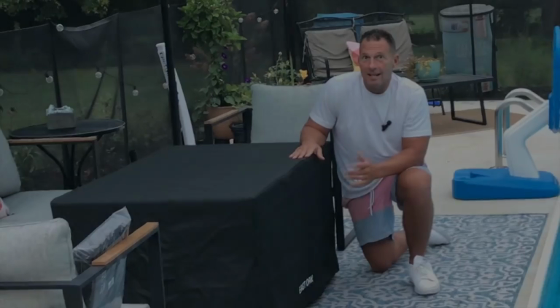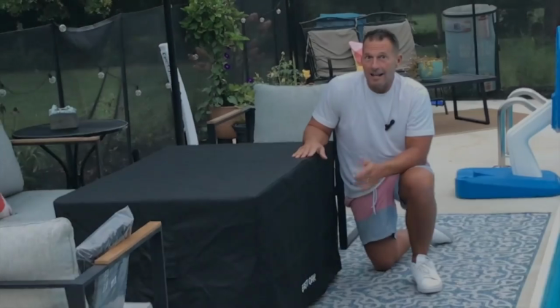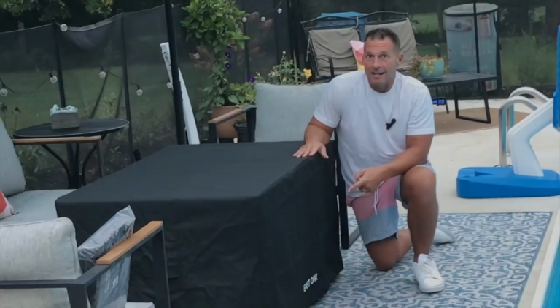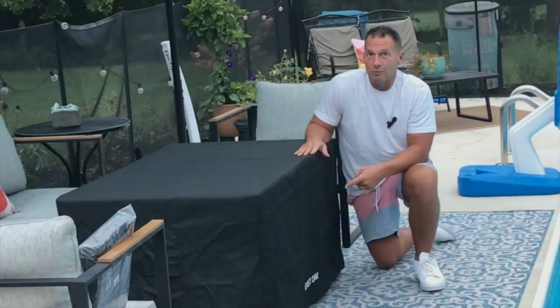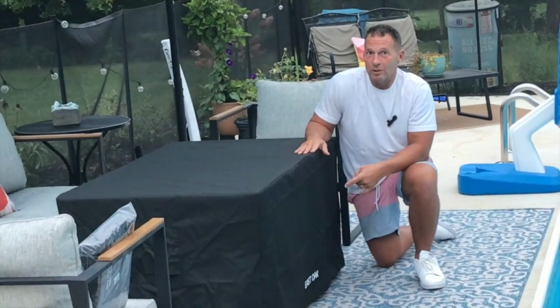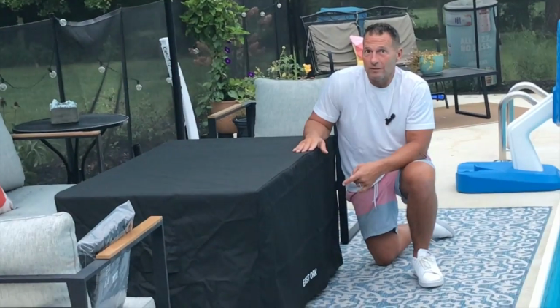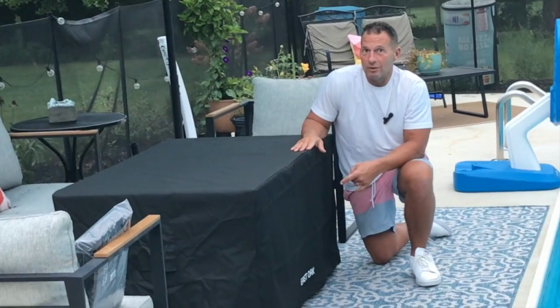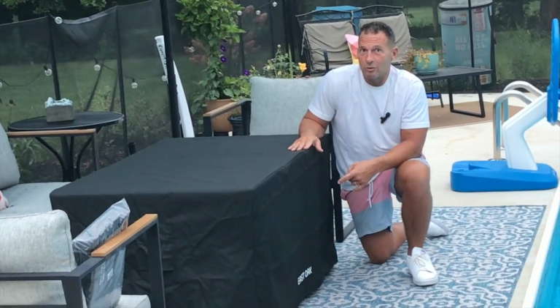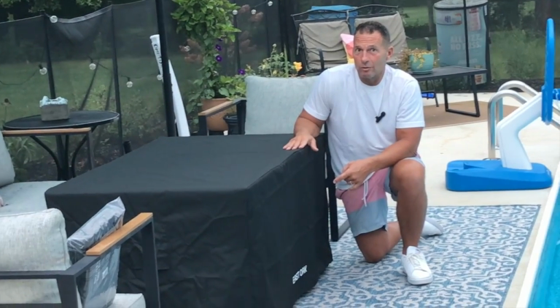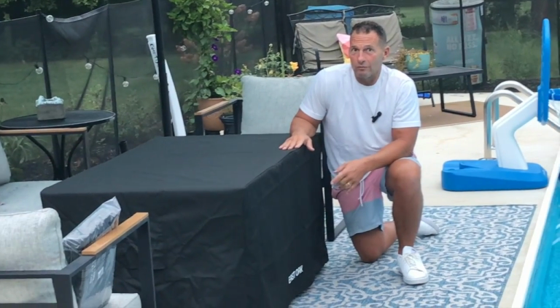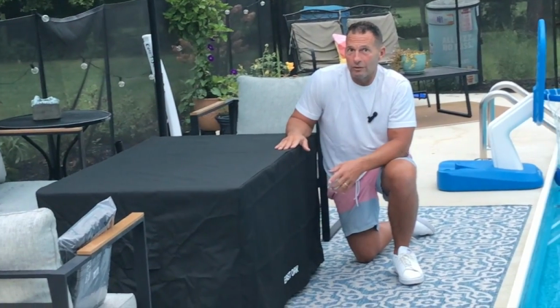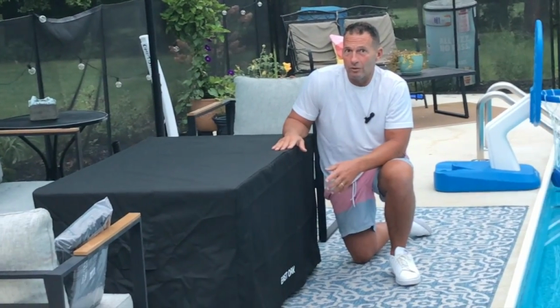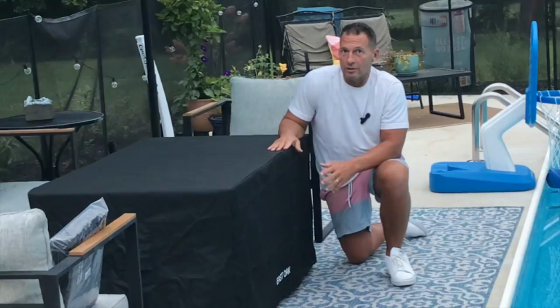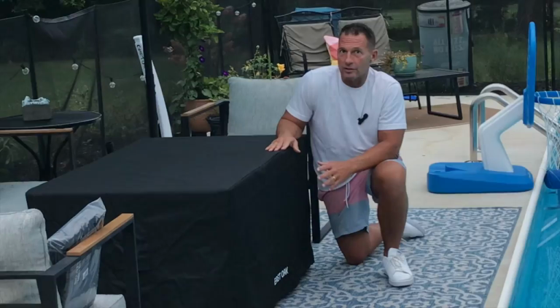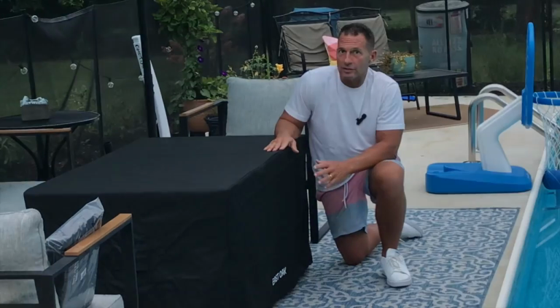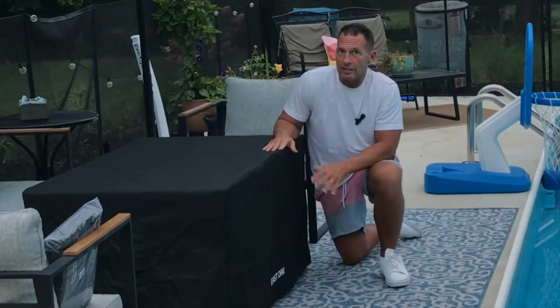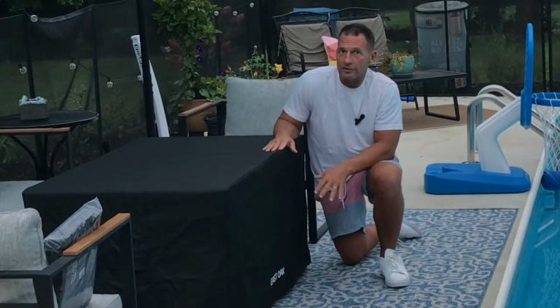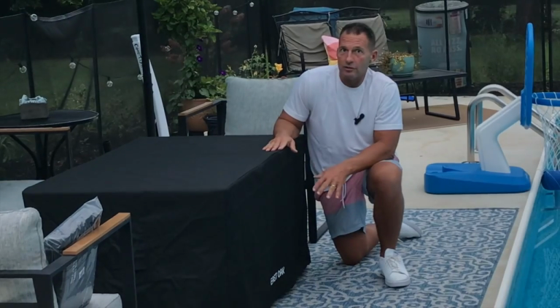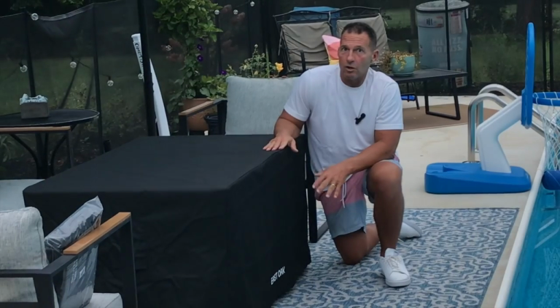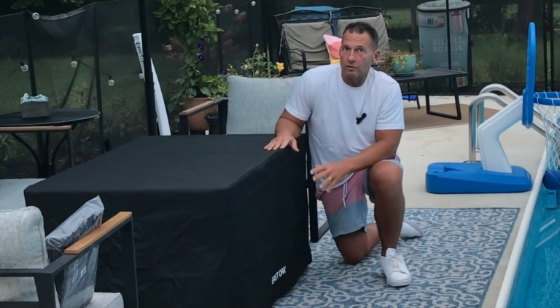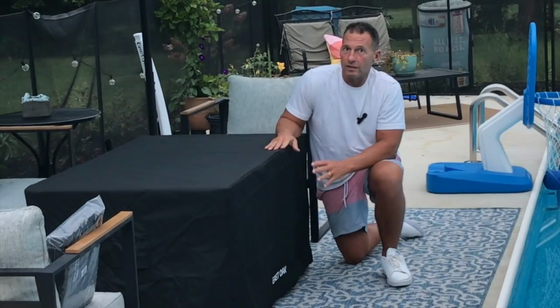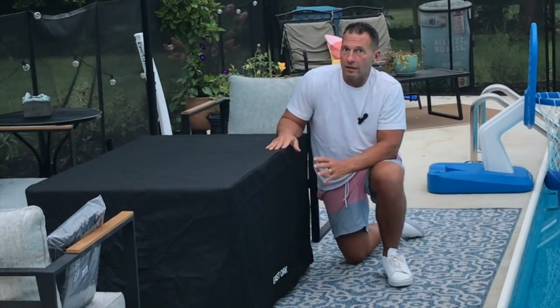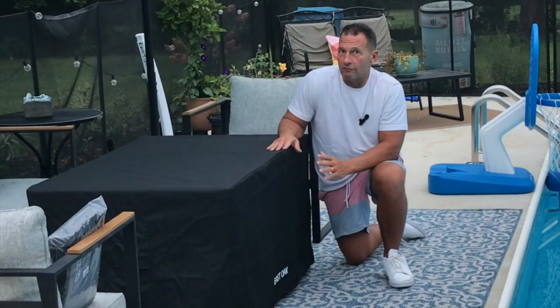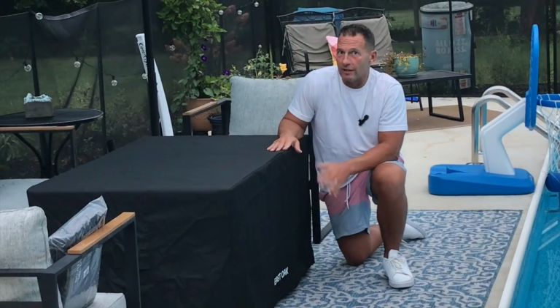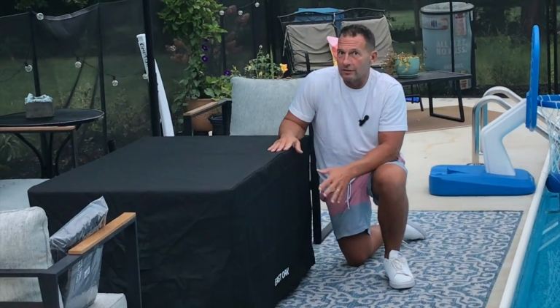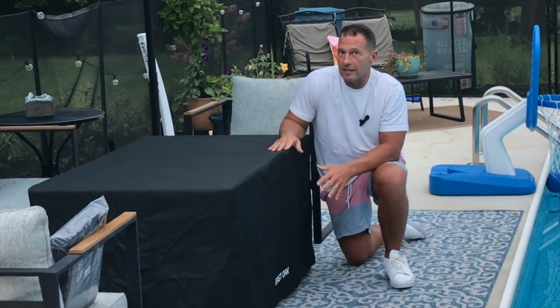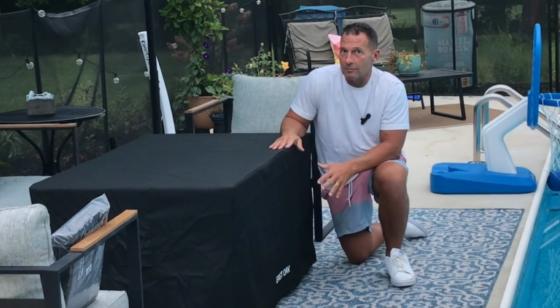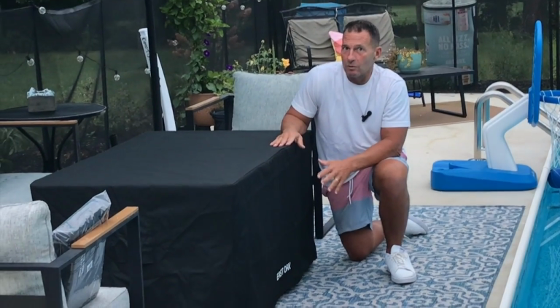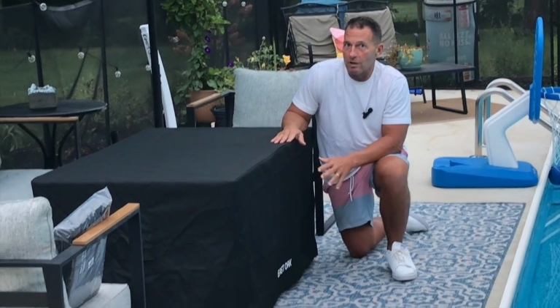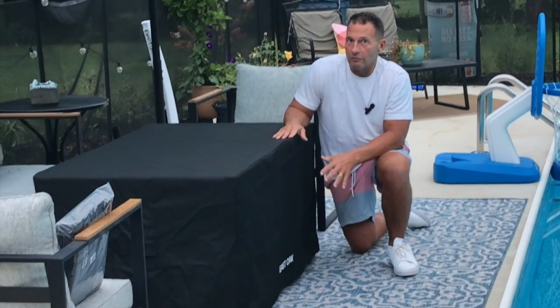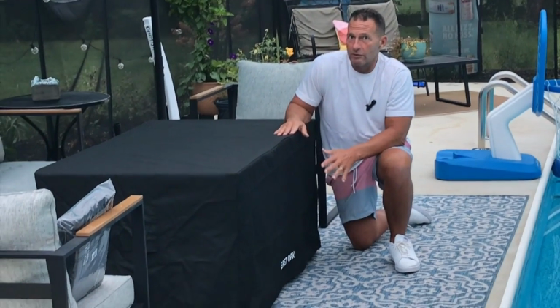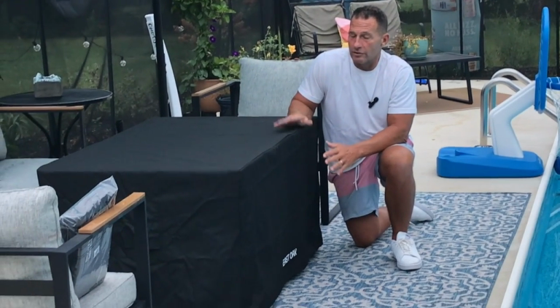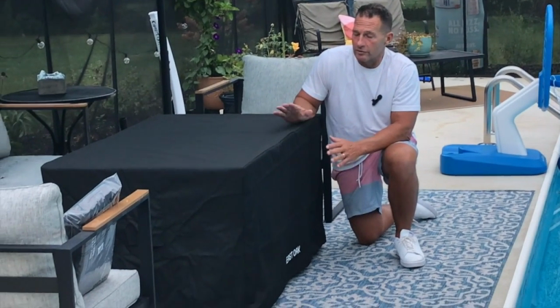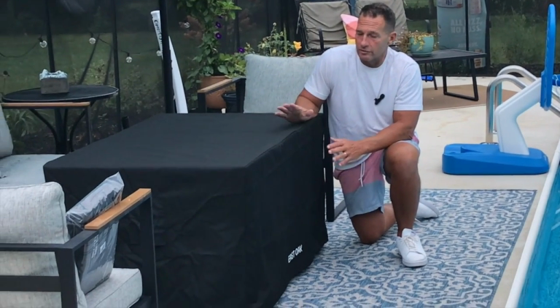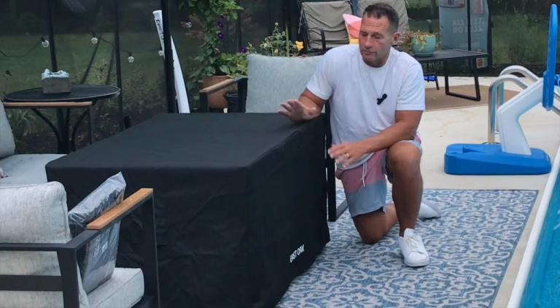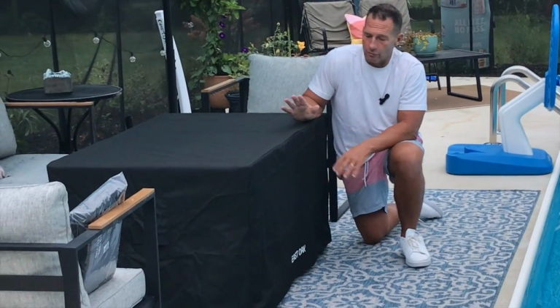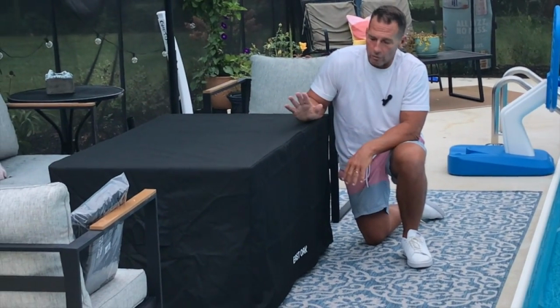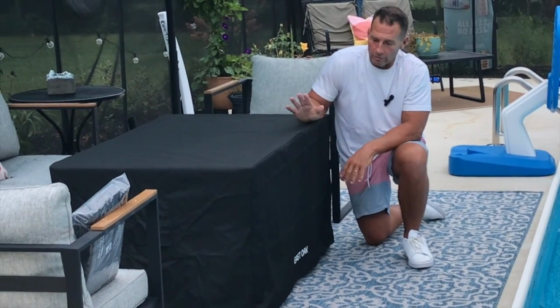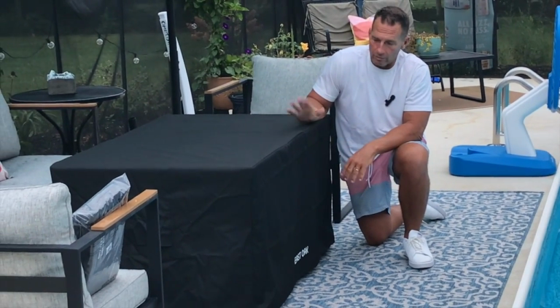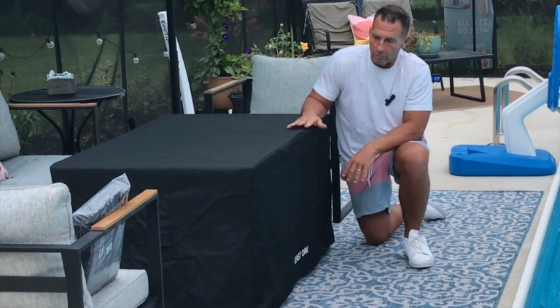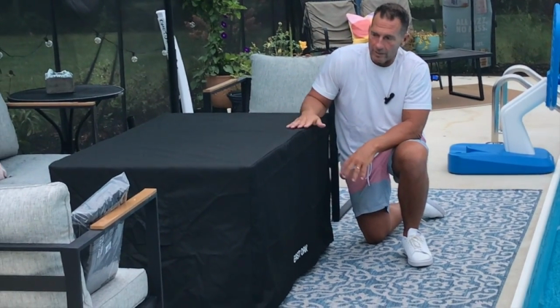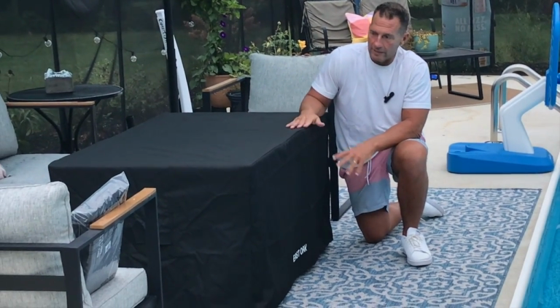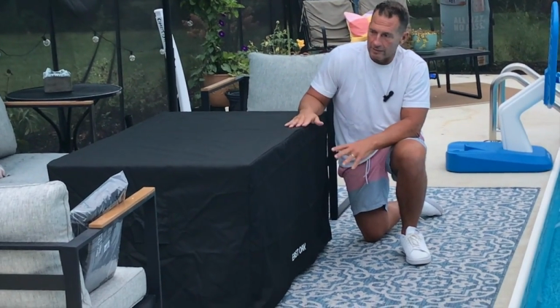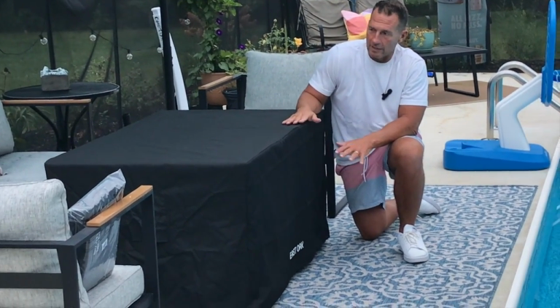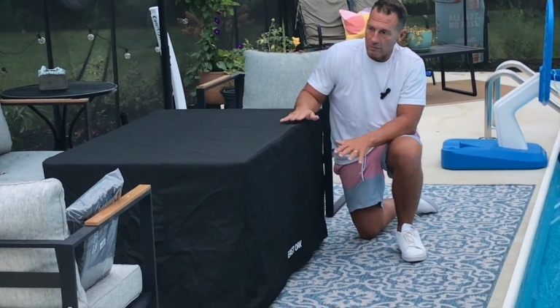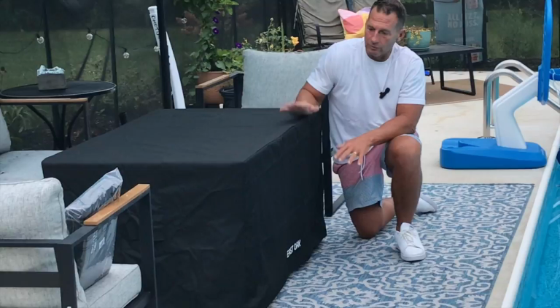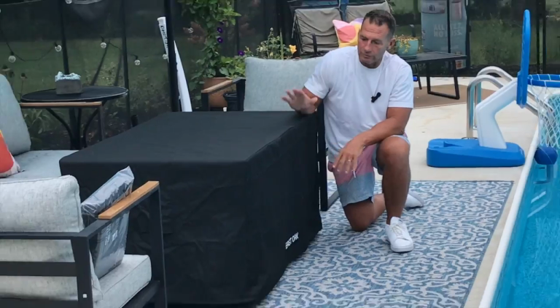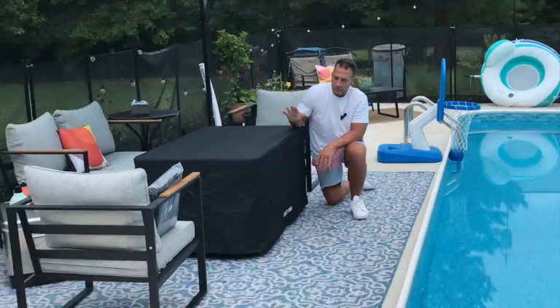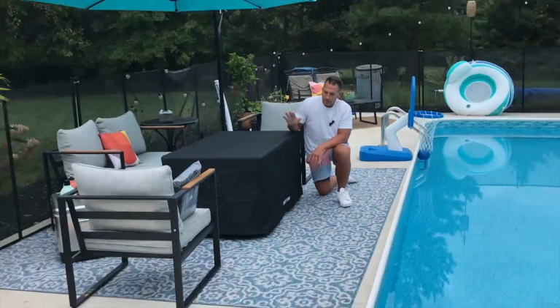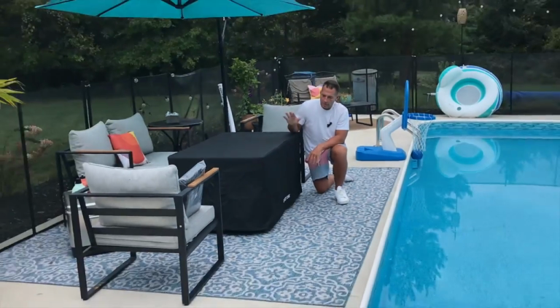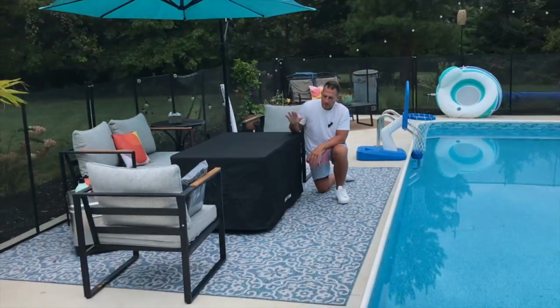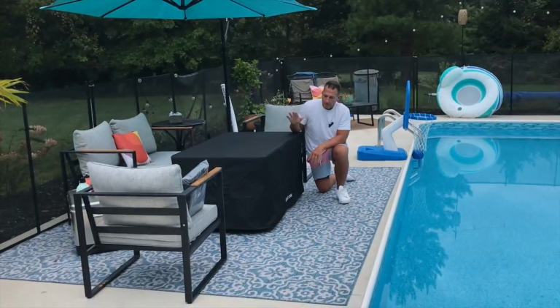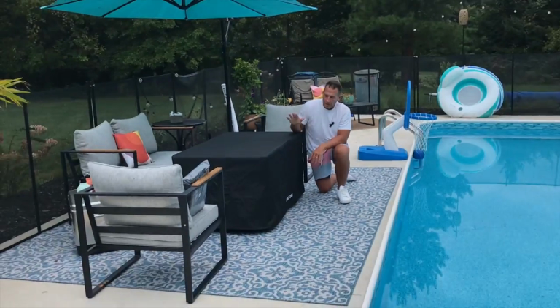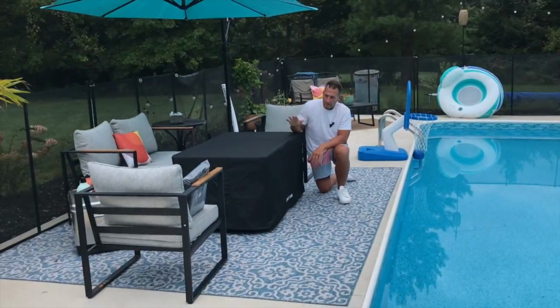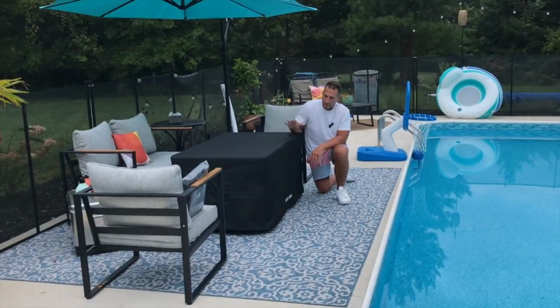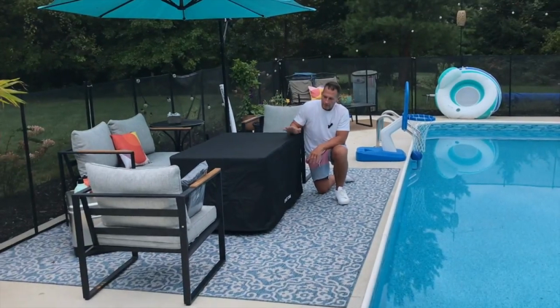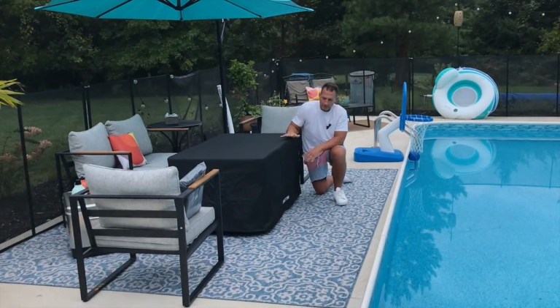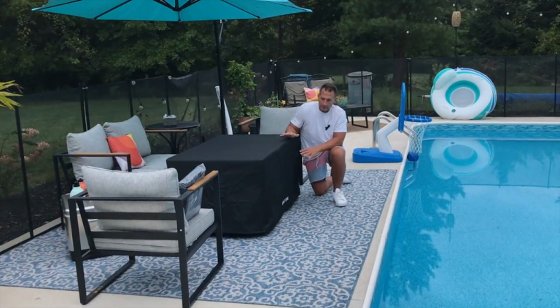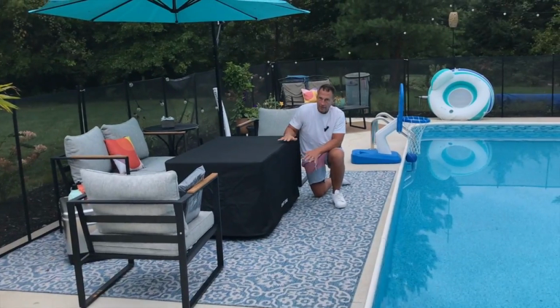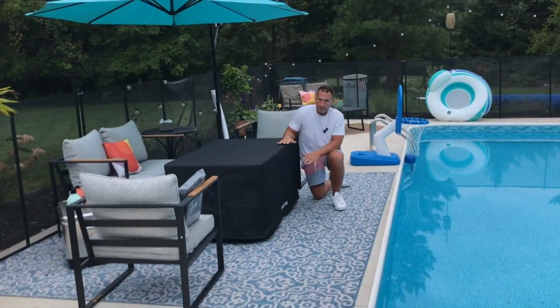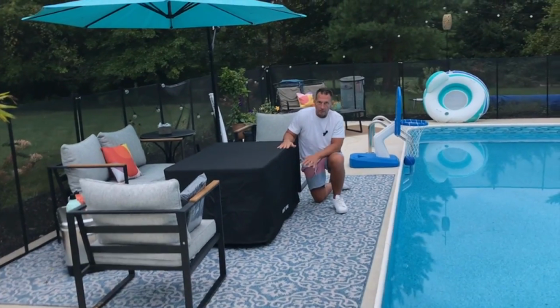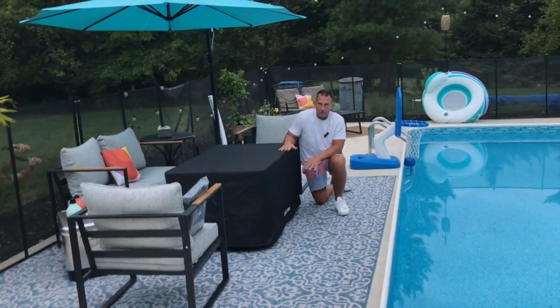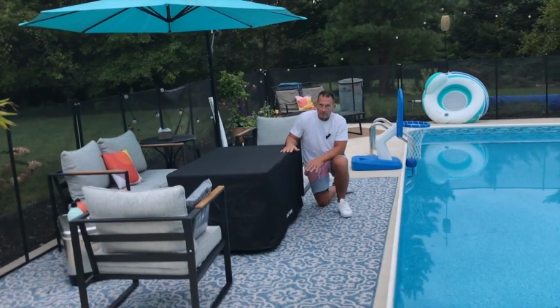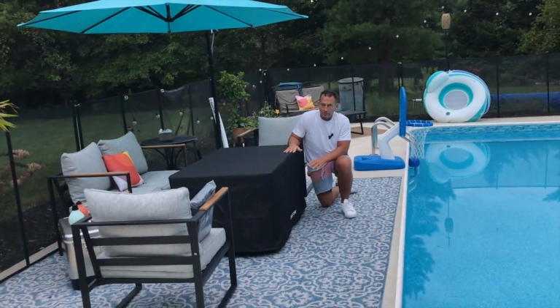Hey, I want to give you a quick review on this East Oak fire table cover. This is for the propane tables. This thing is awesome.